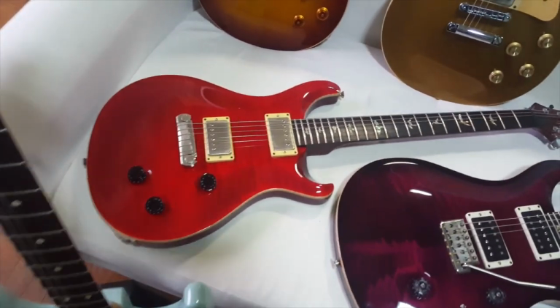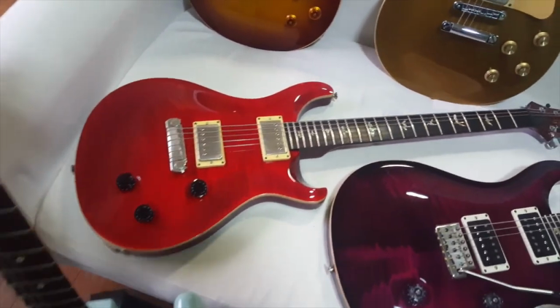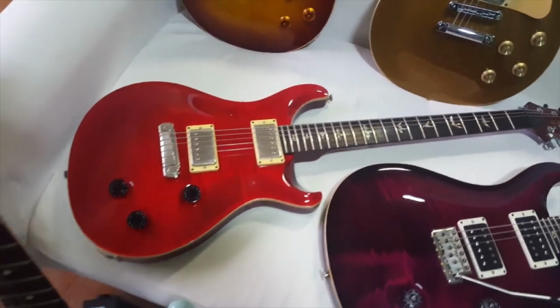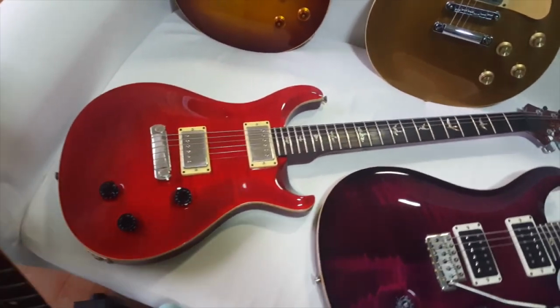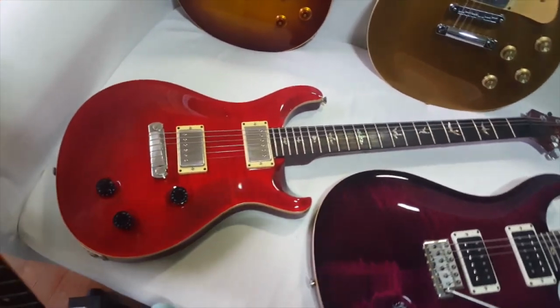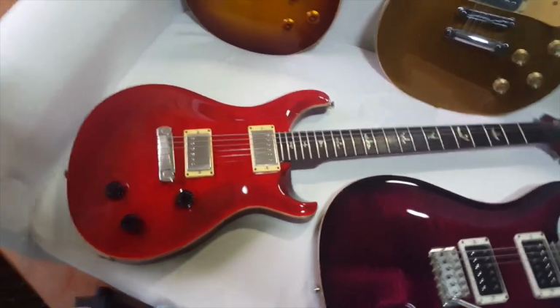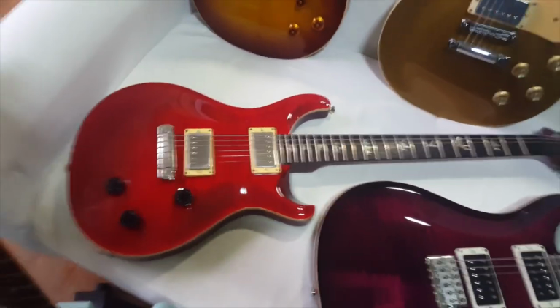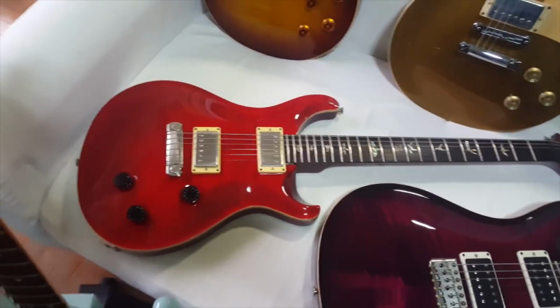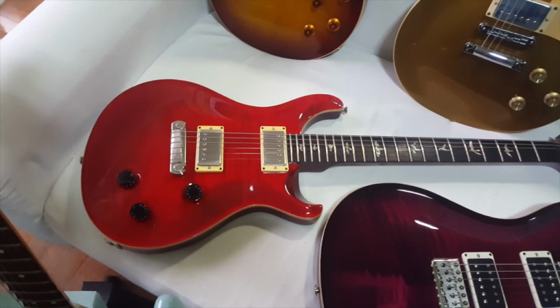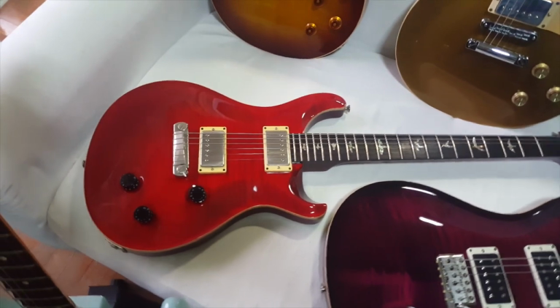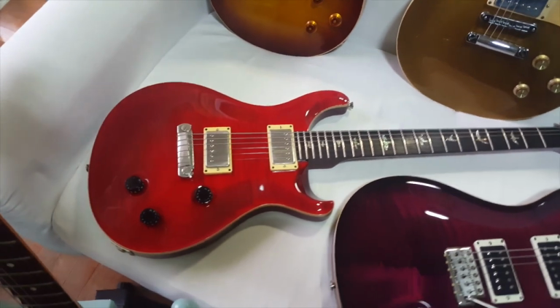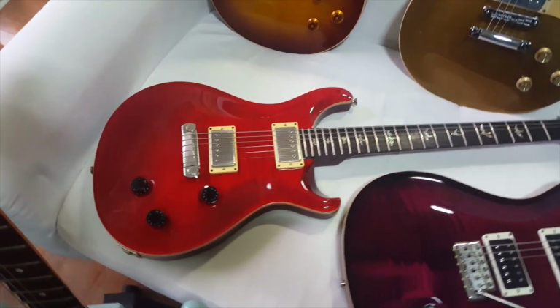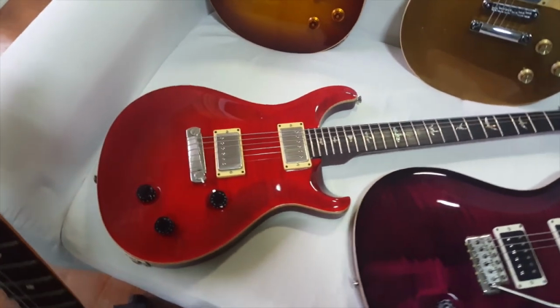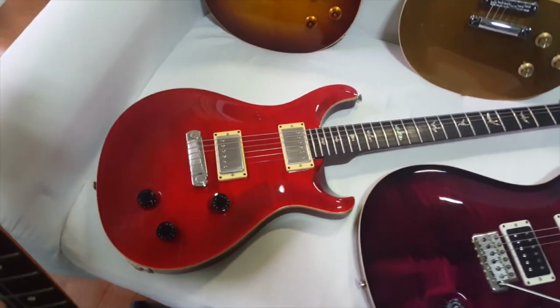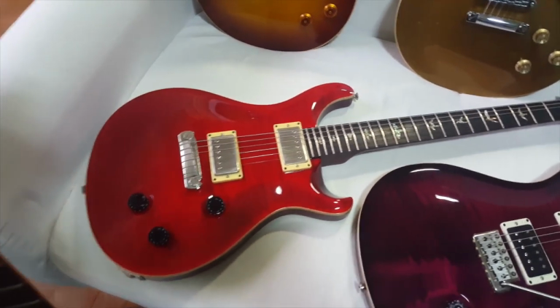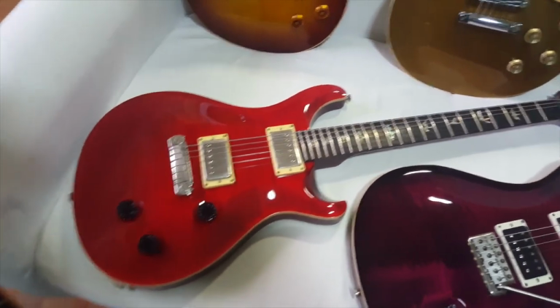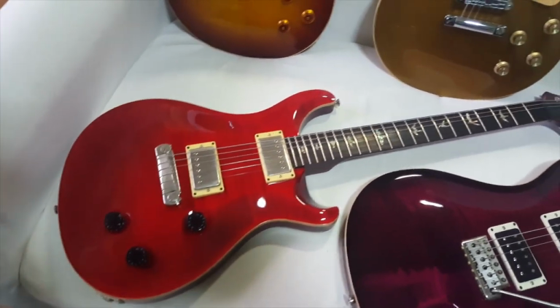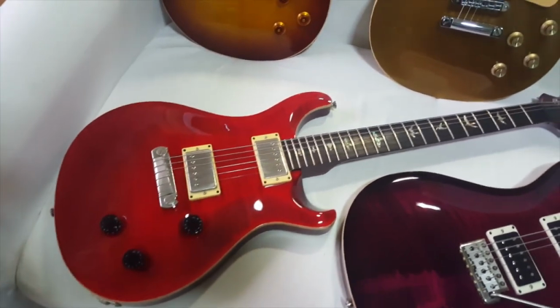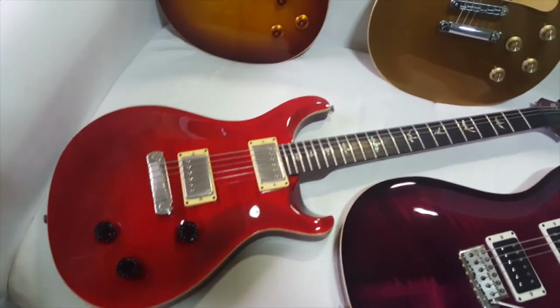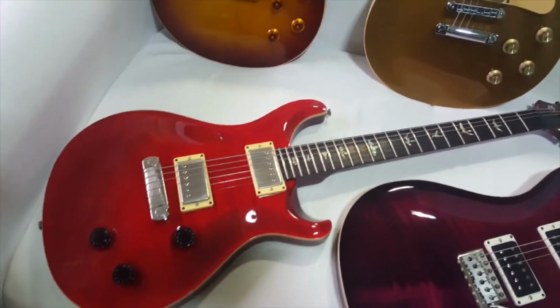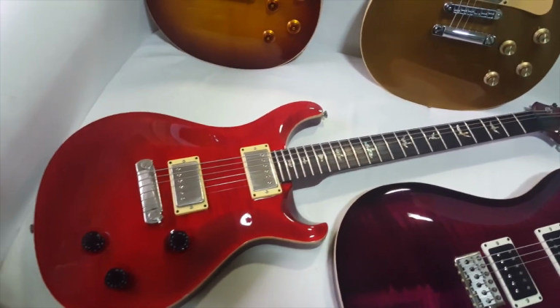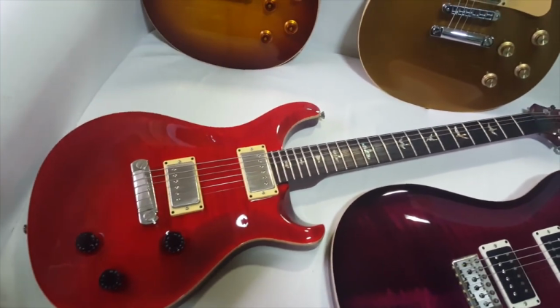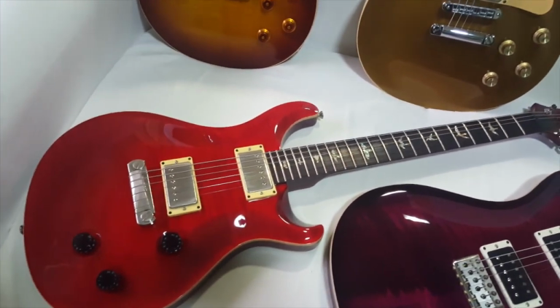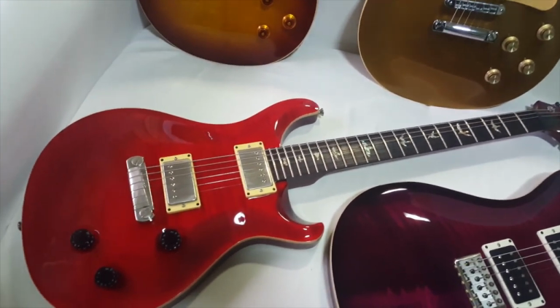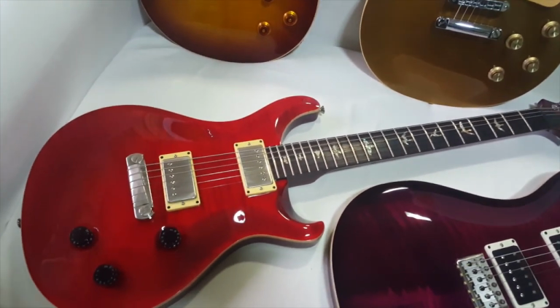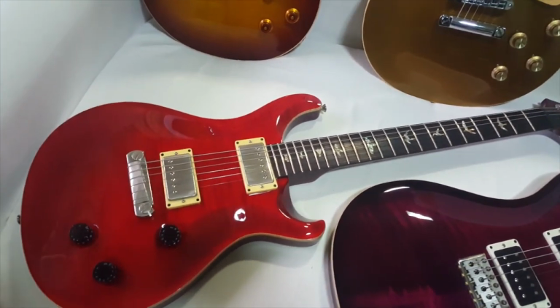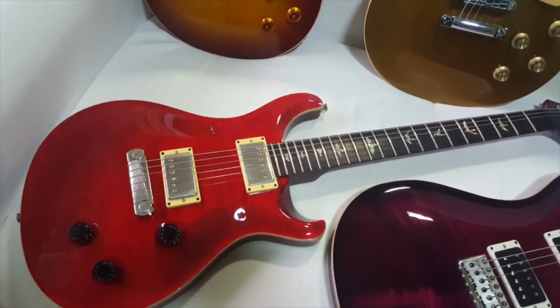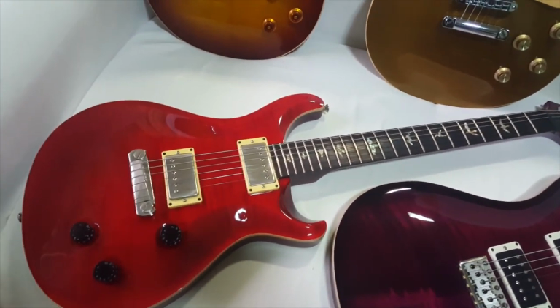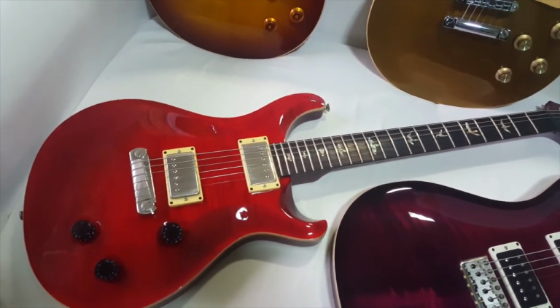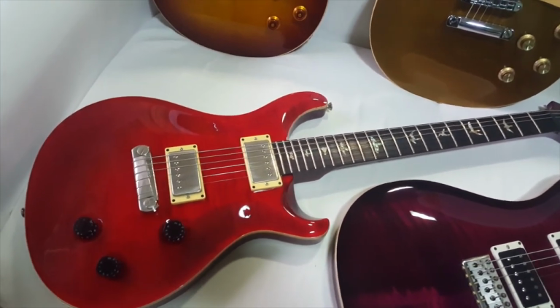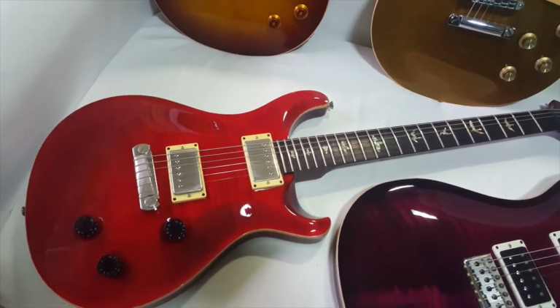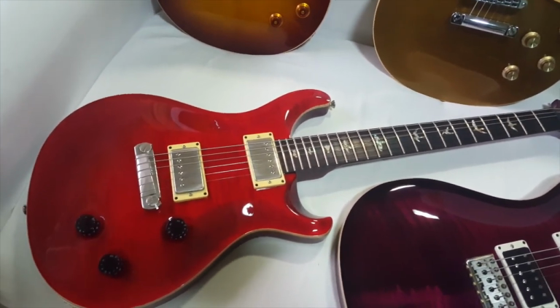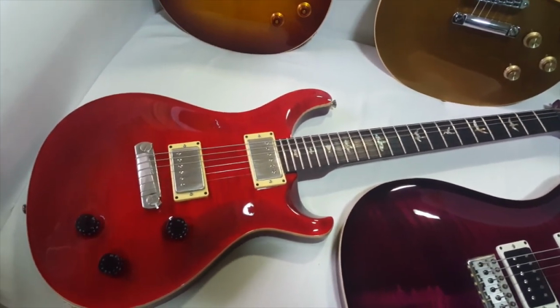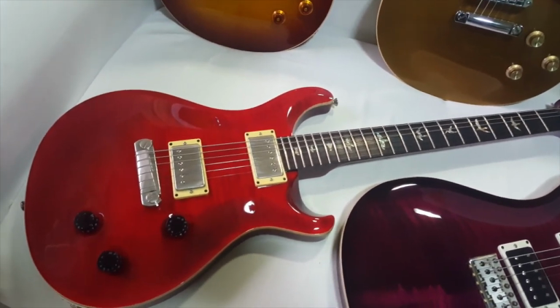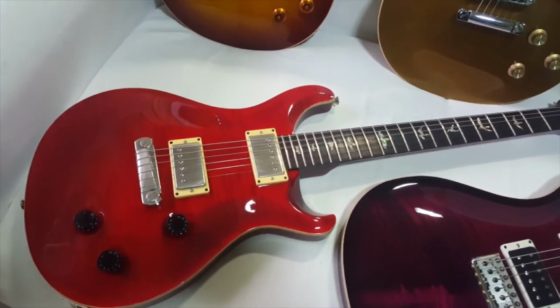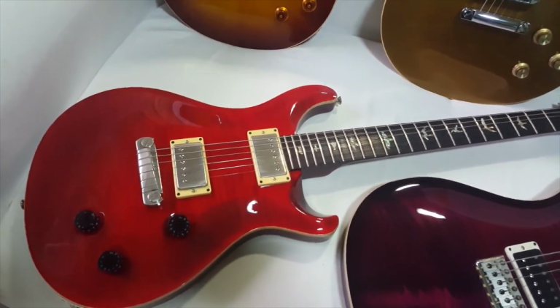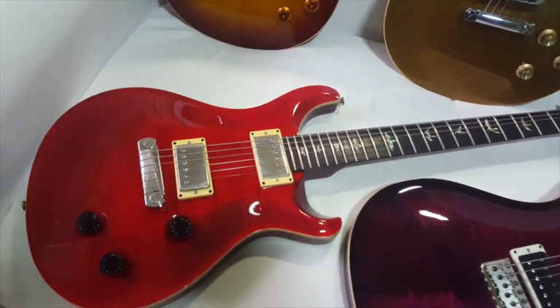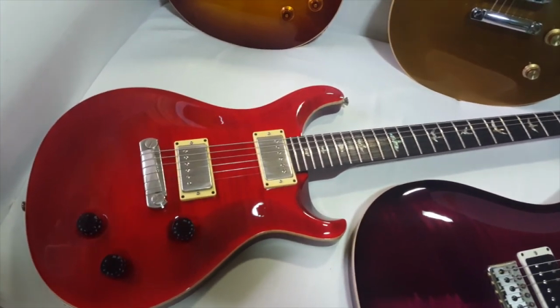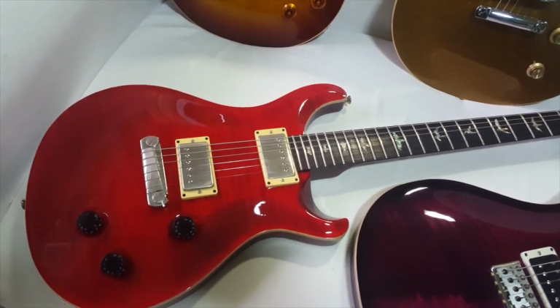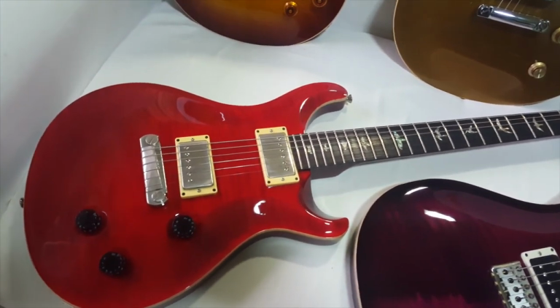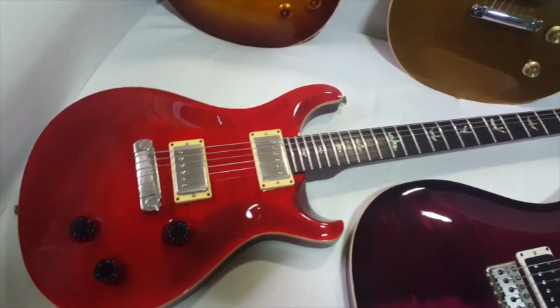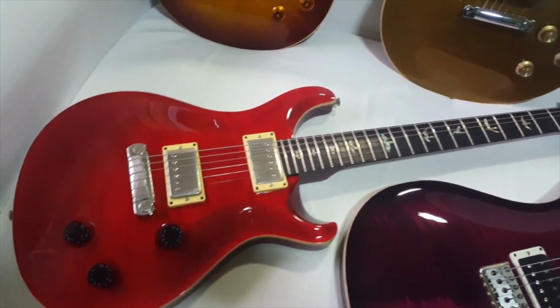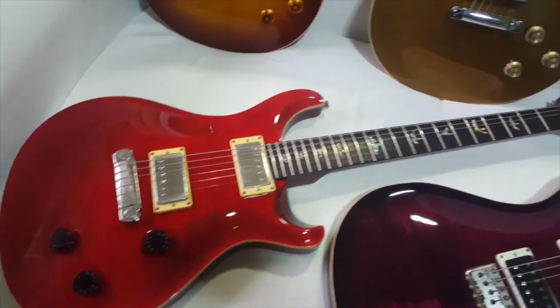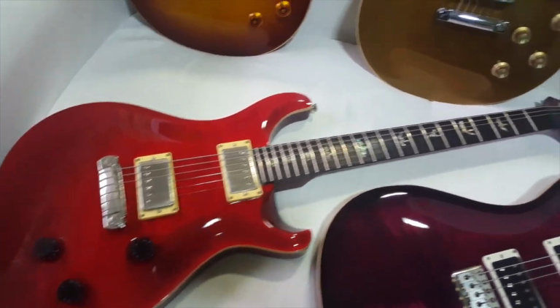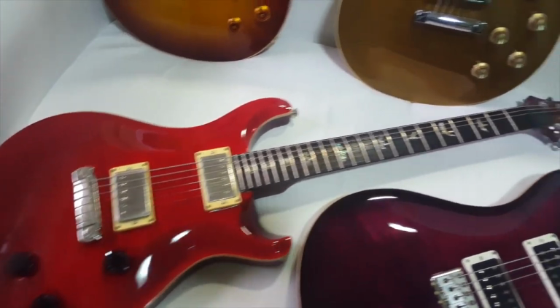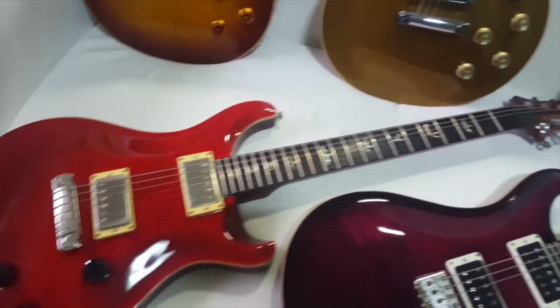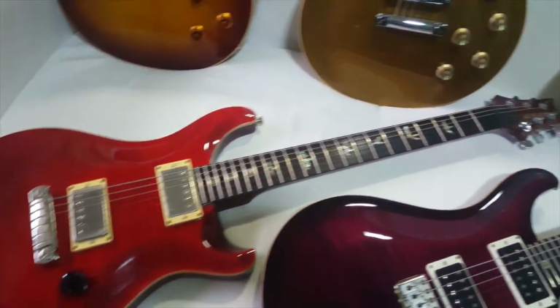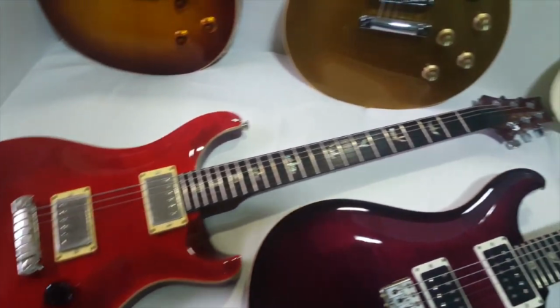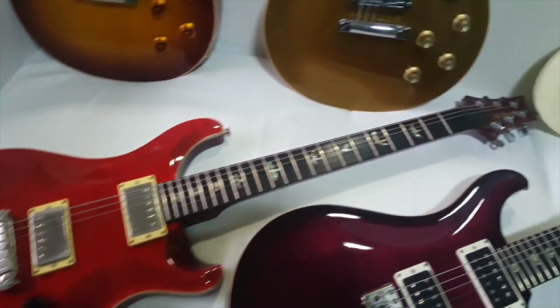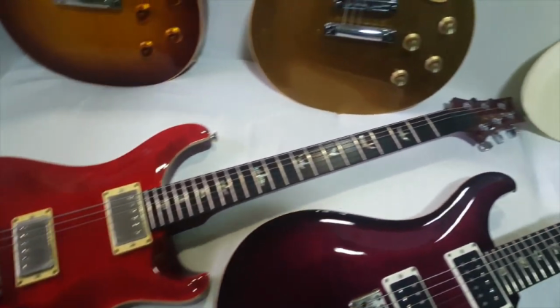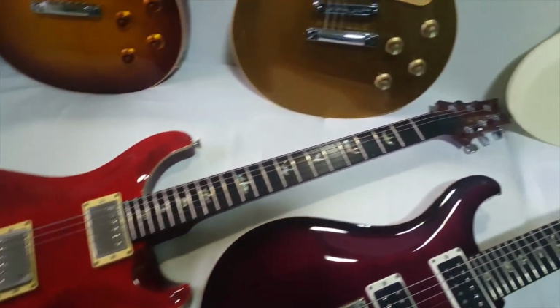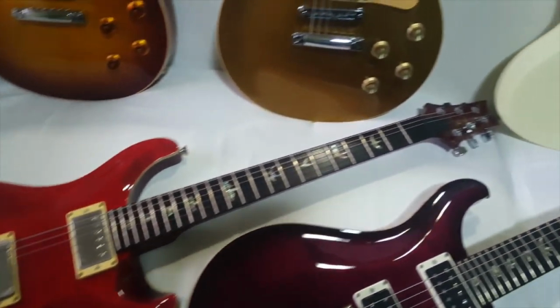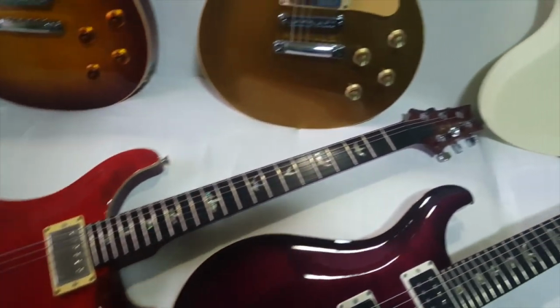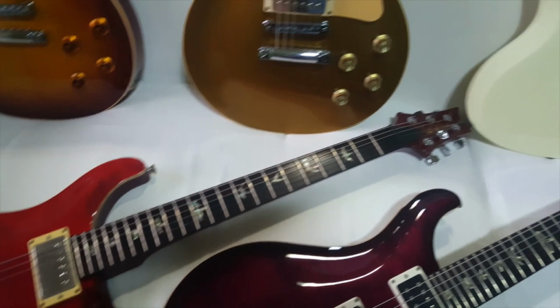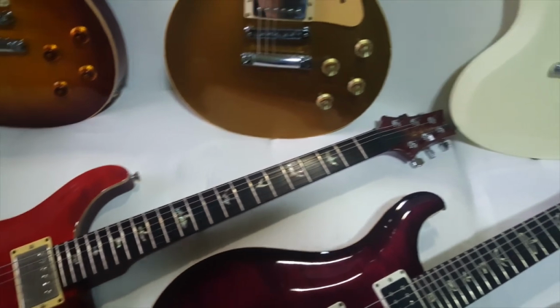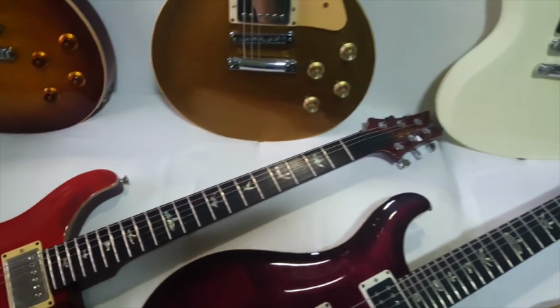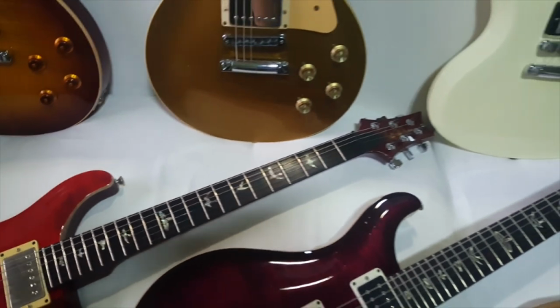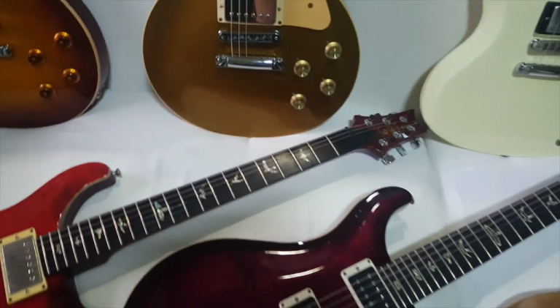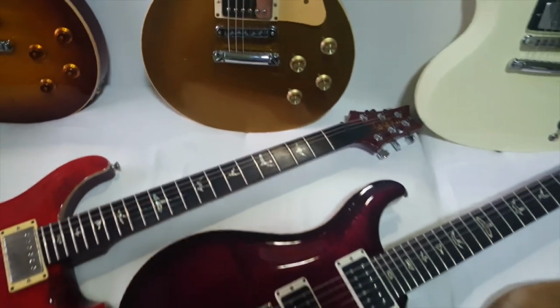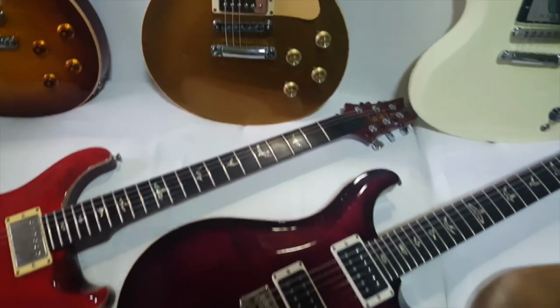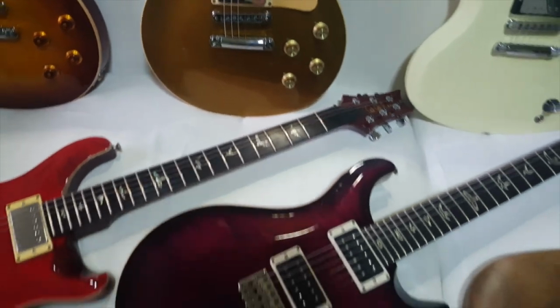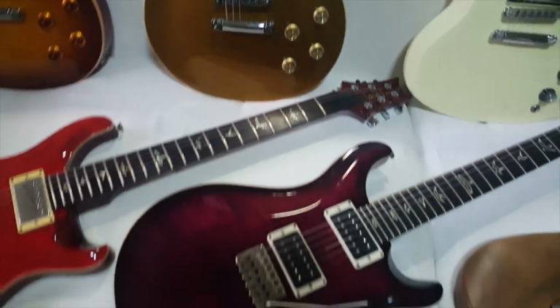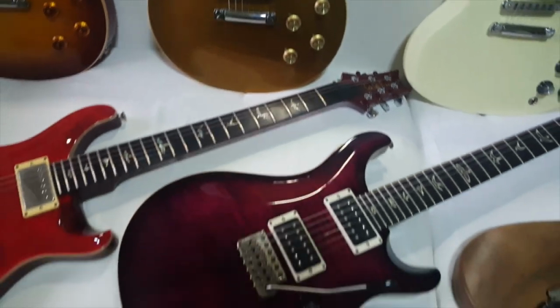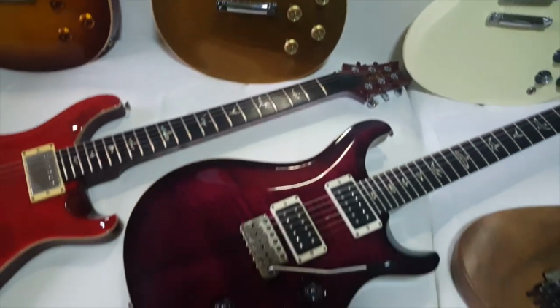Okay, this is the PRS Custom 22 in Ruby Red, made in 2003. This has the Dragon 2 pickups — very nice build guitar.